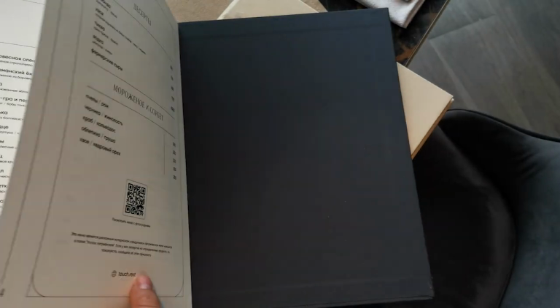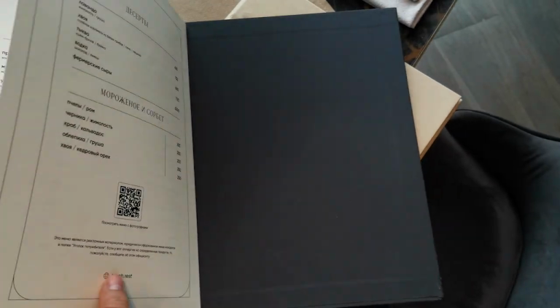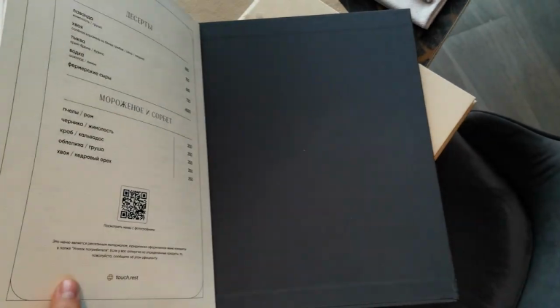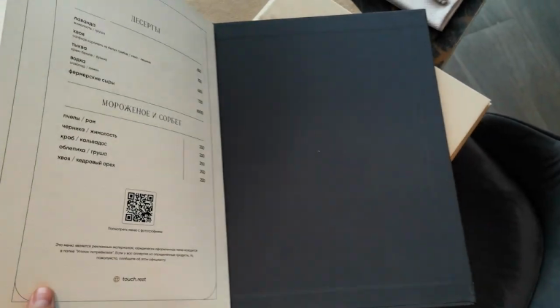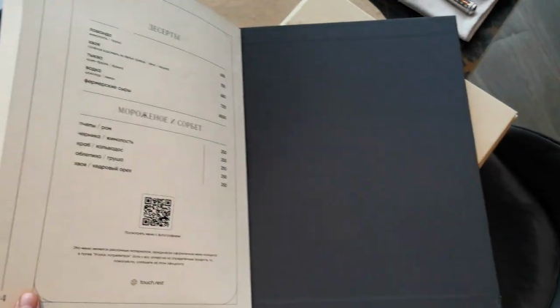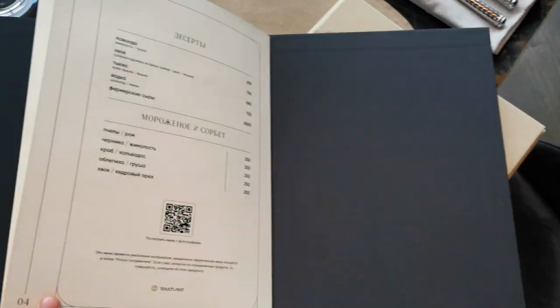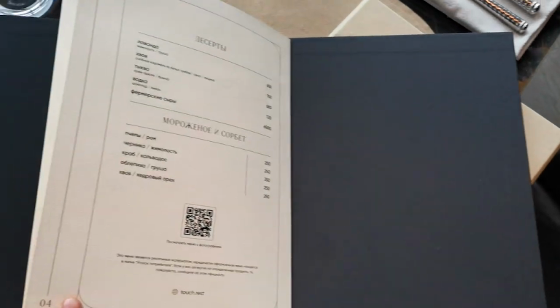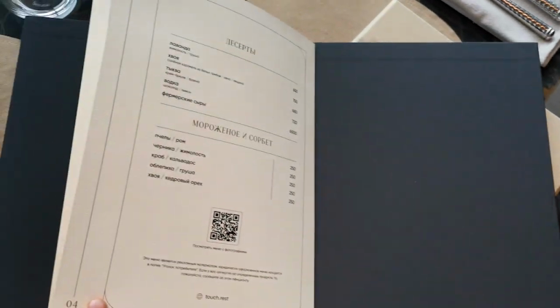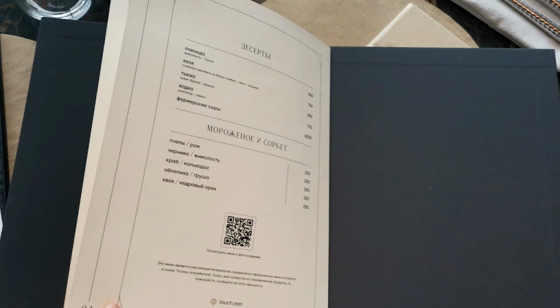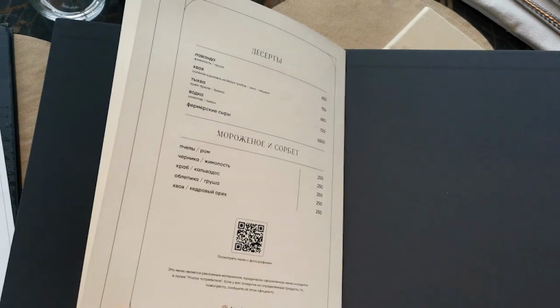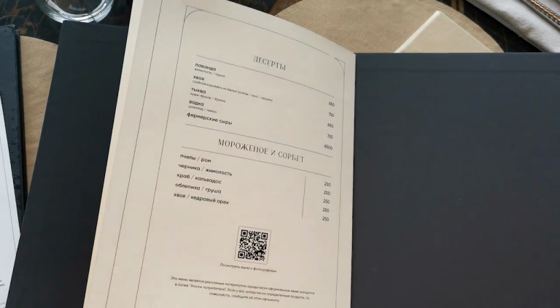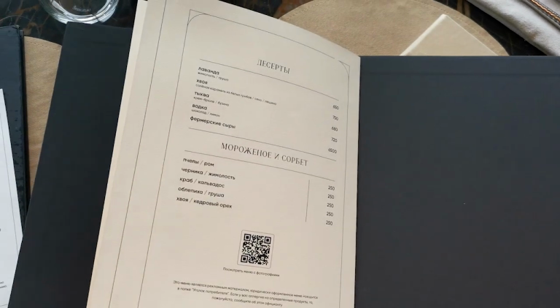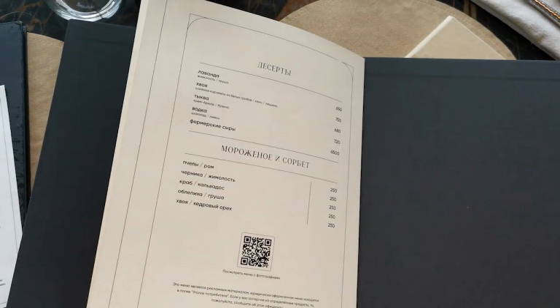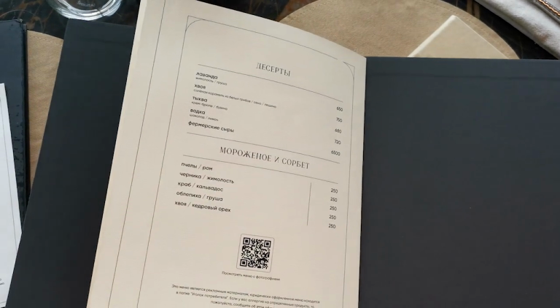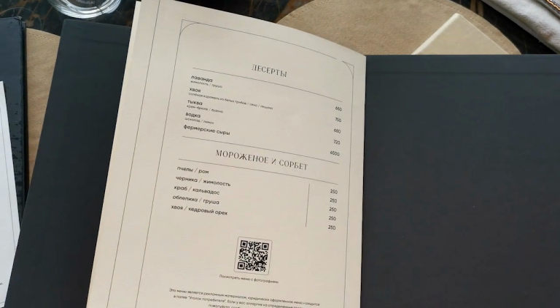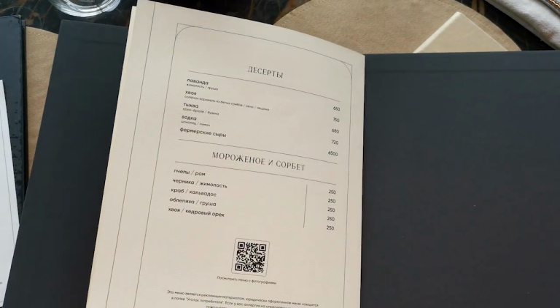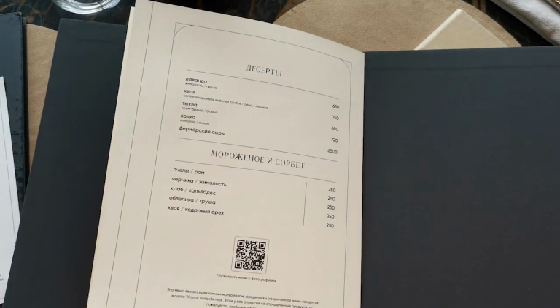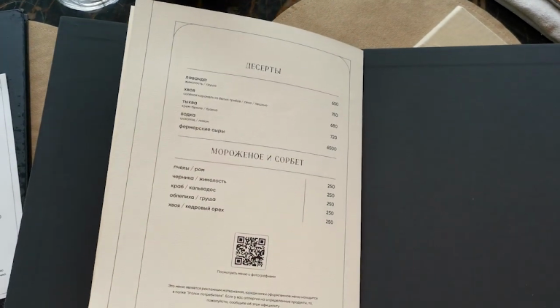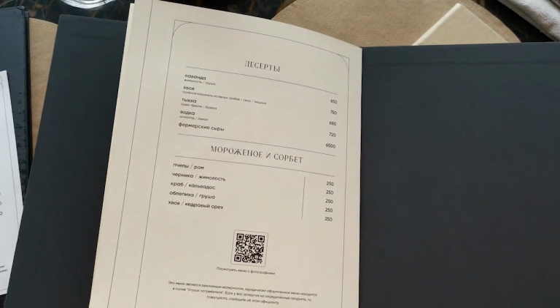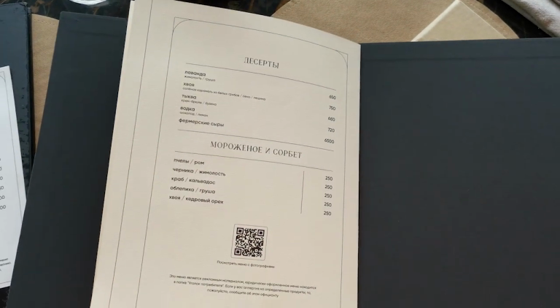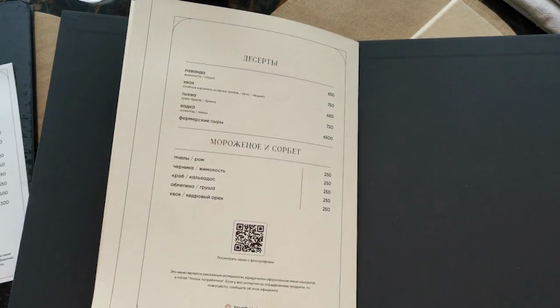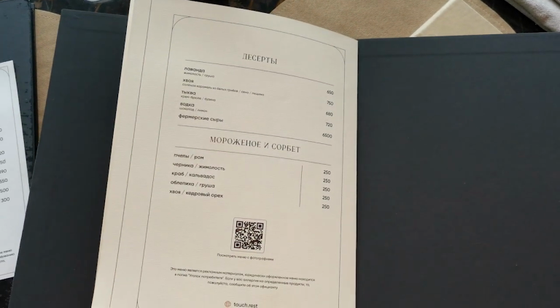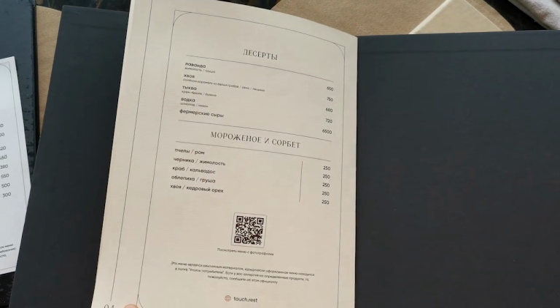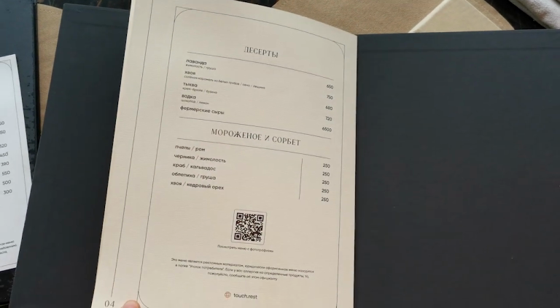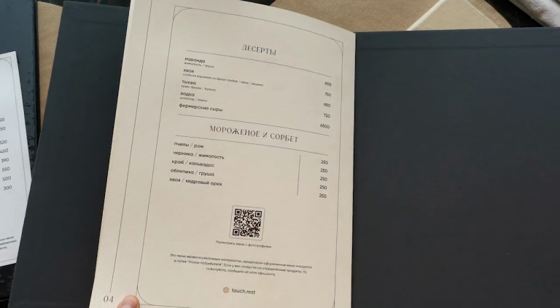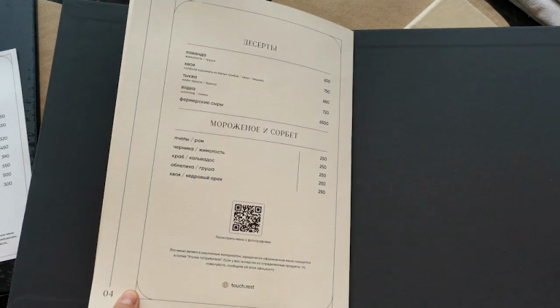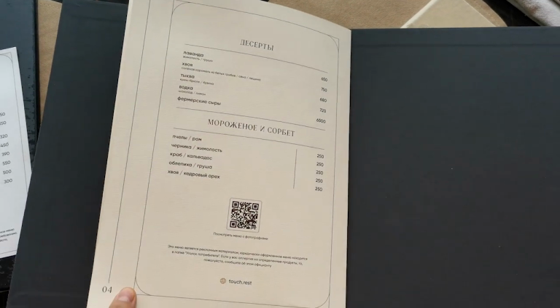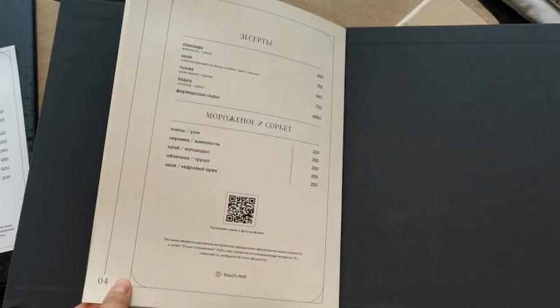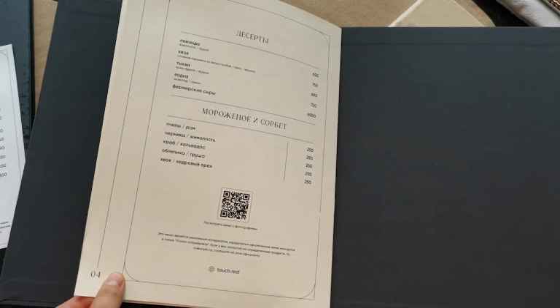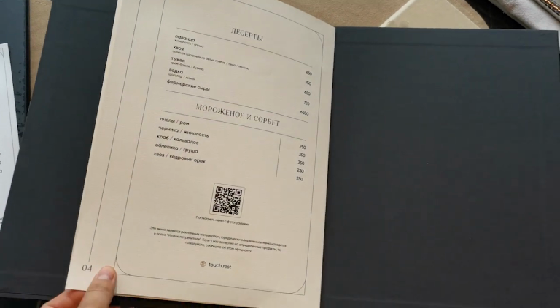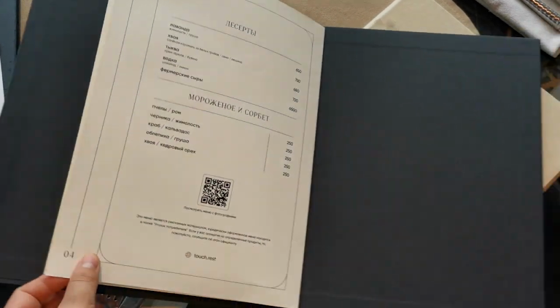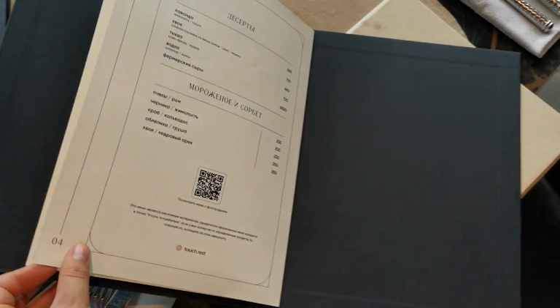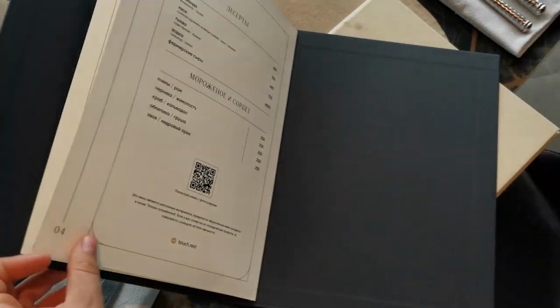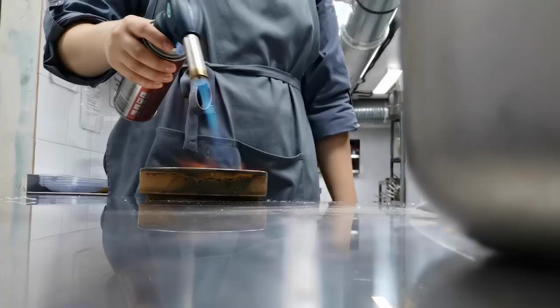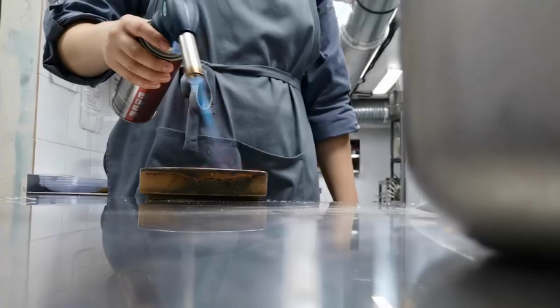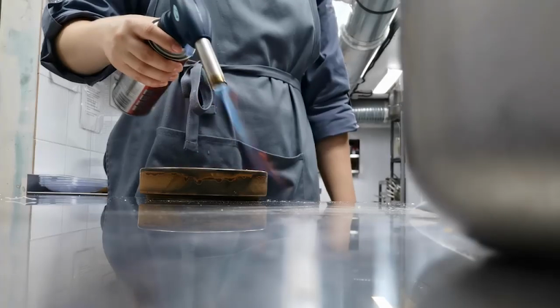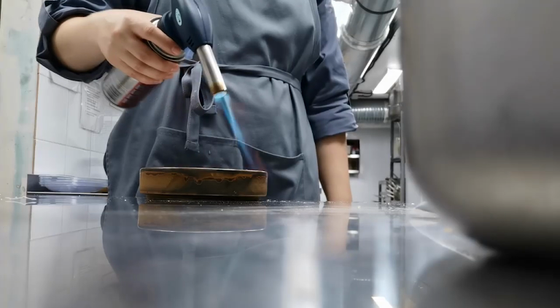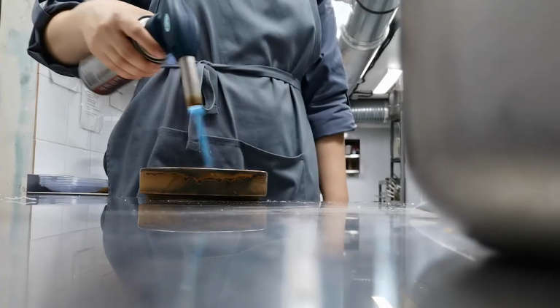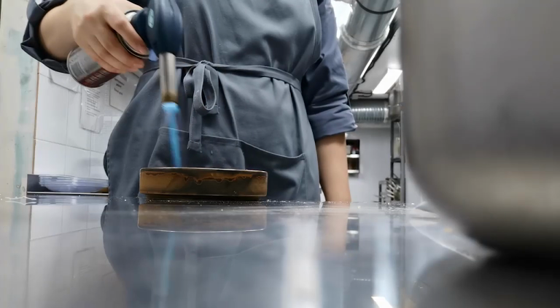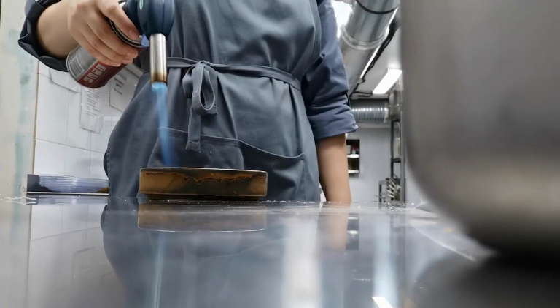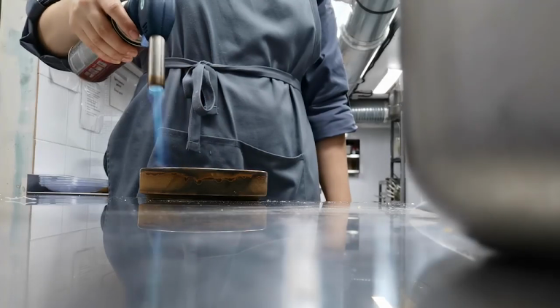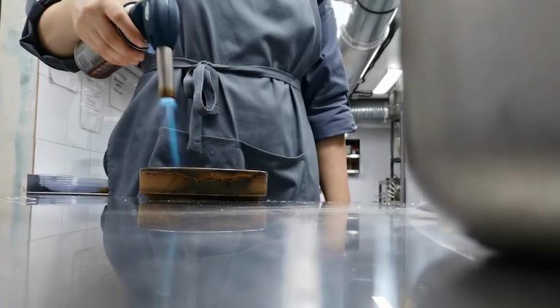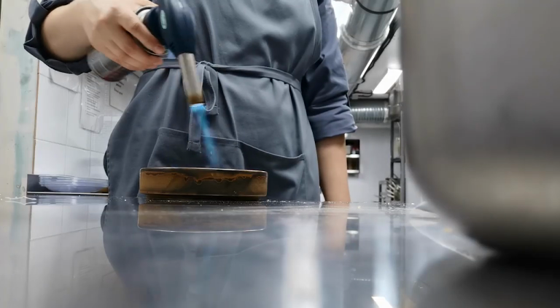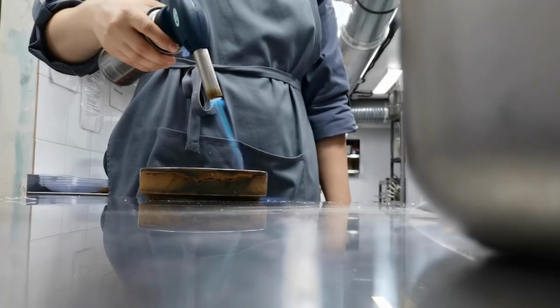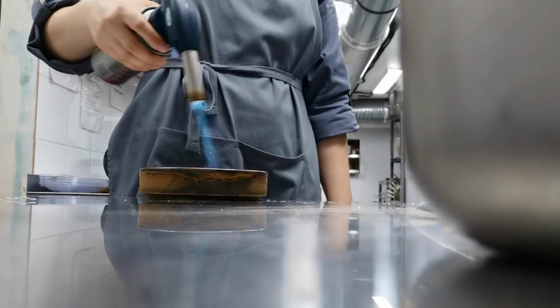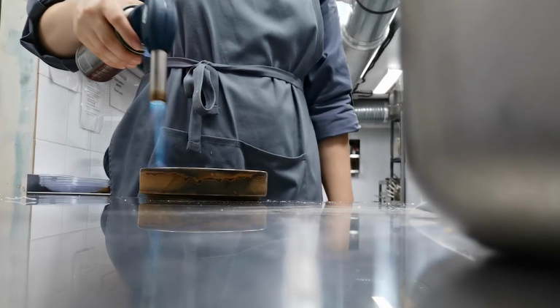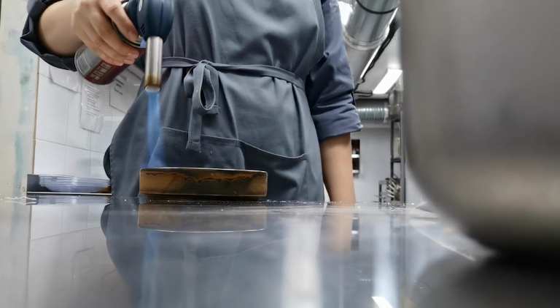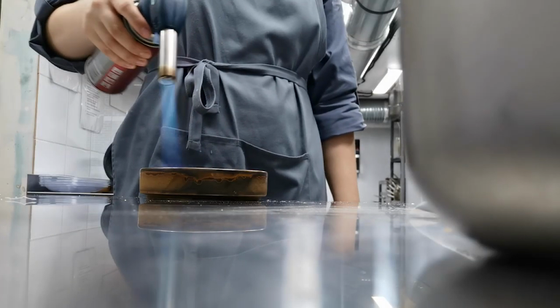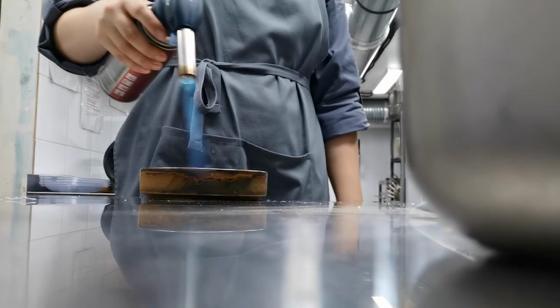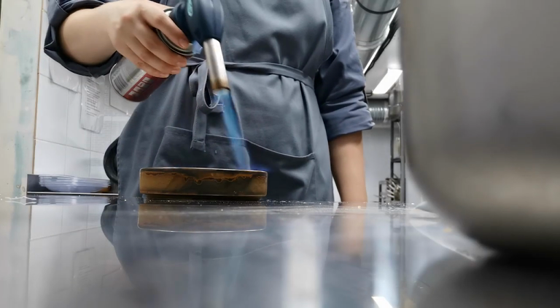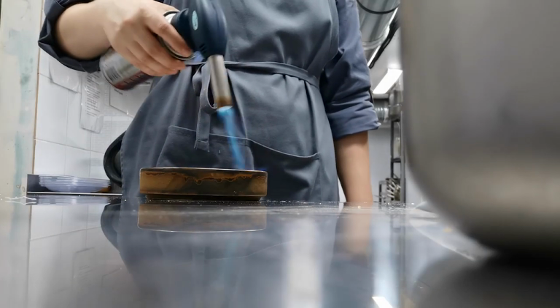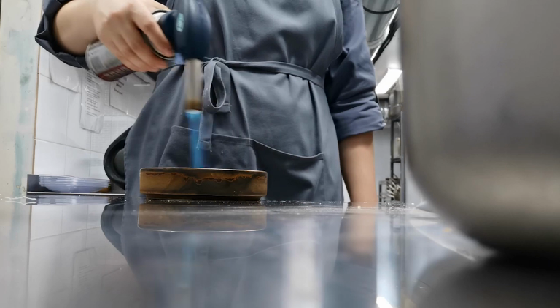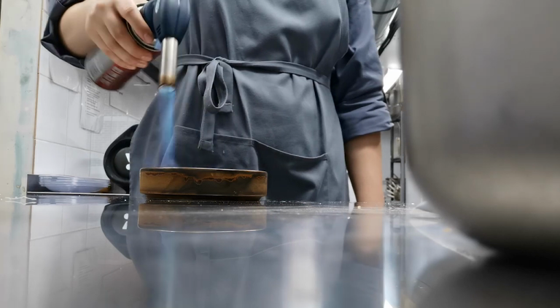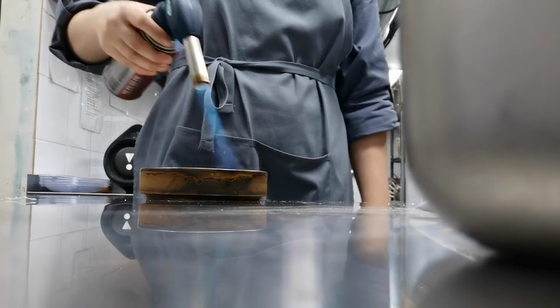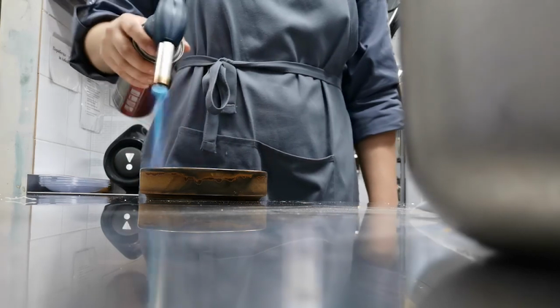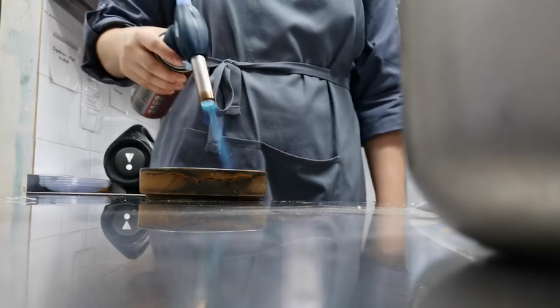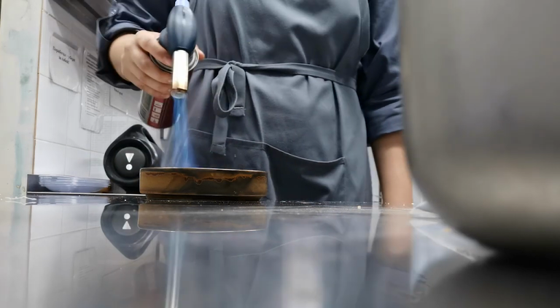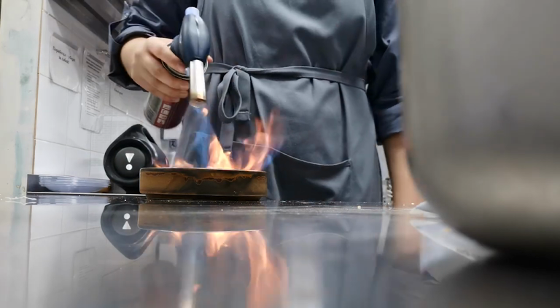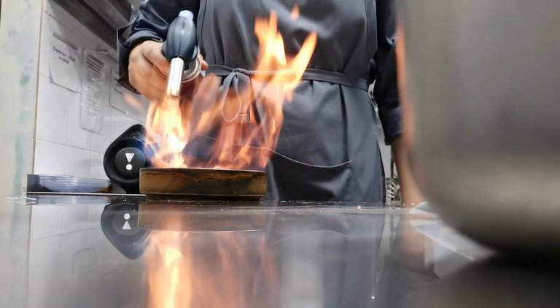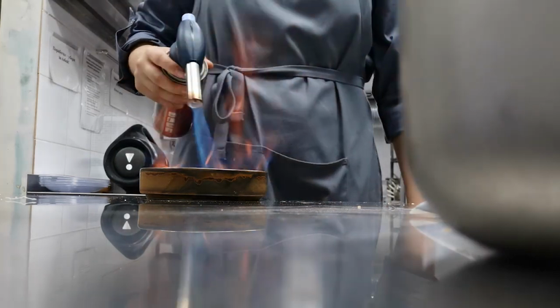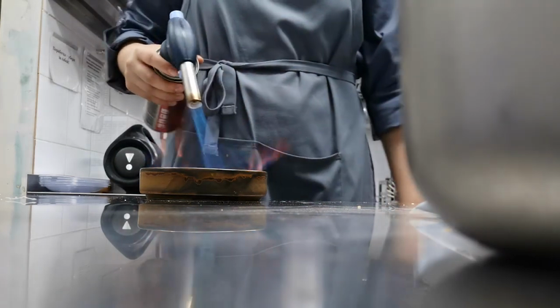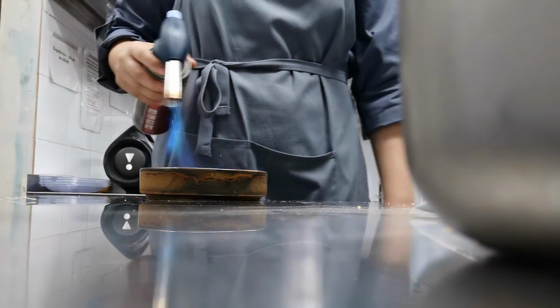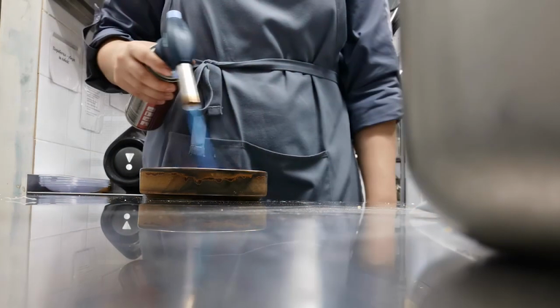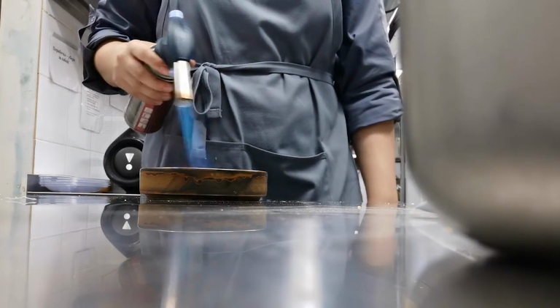And the last, third section, which refers to the kitchen of the restaurant, are desserts and ice creams.